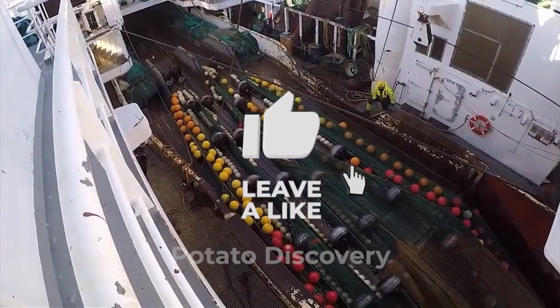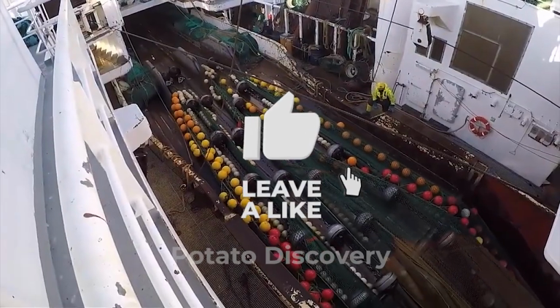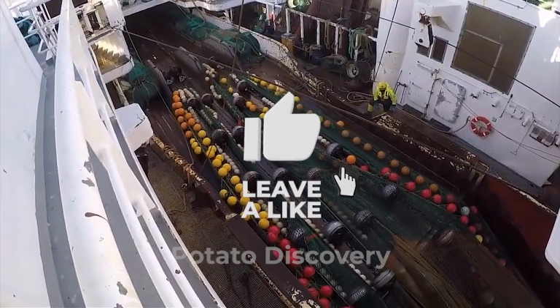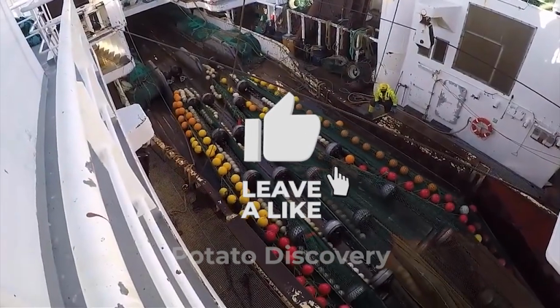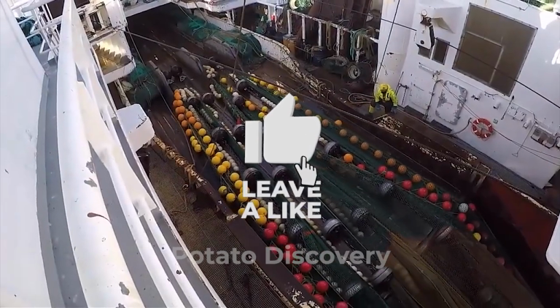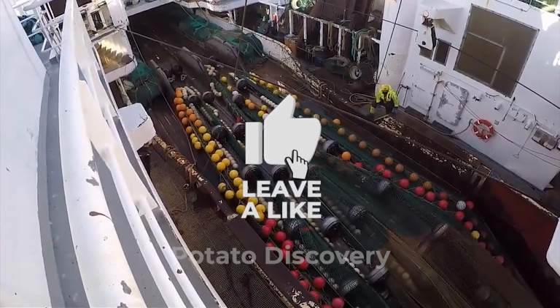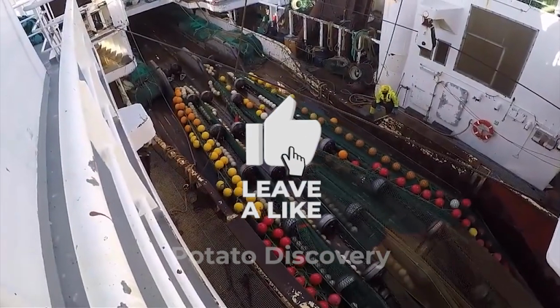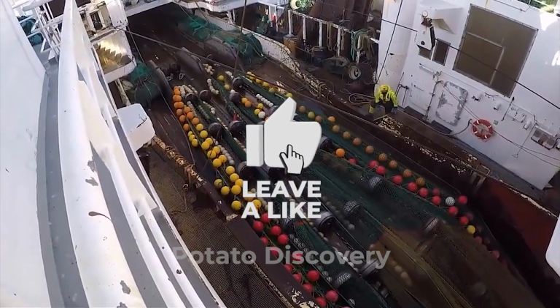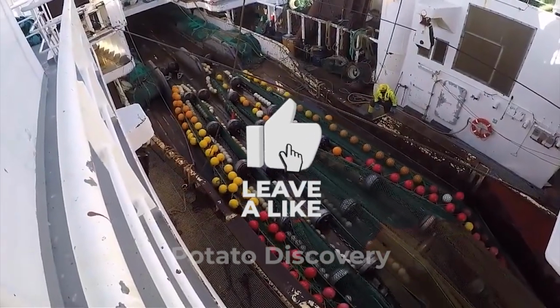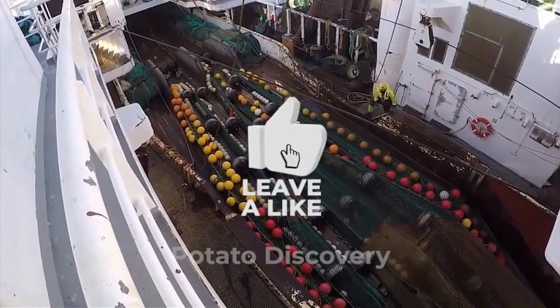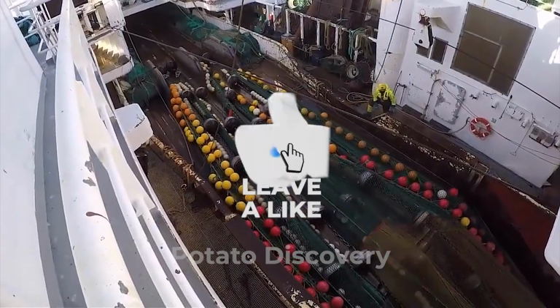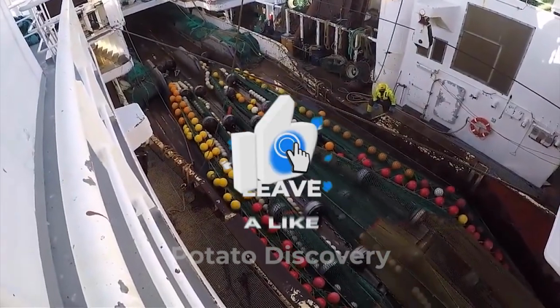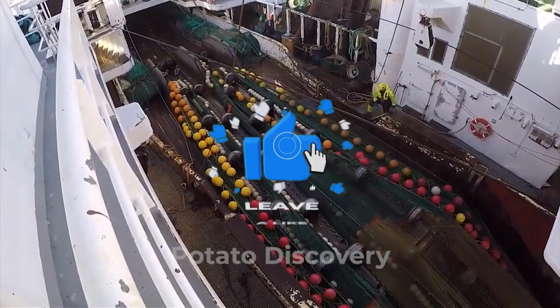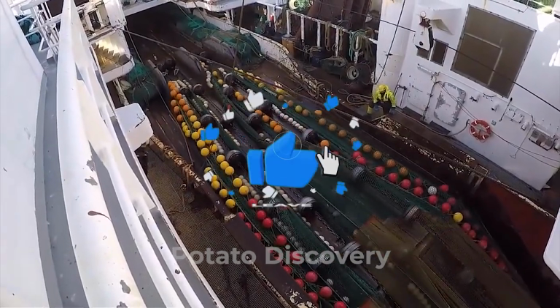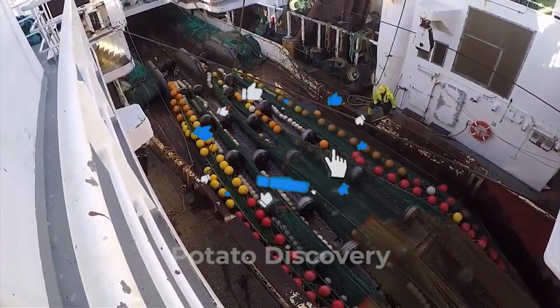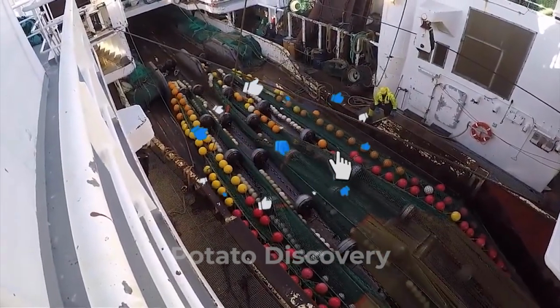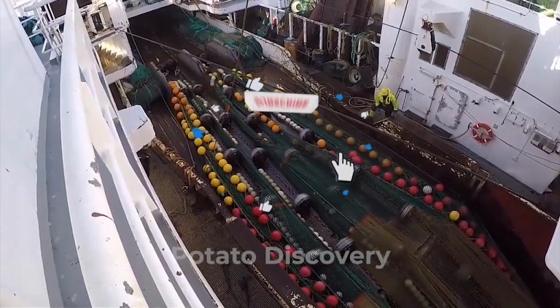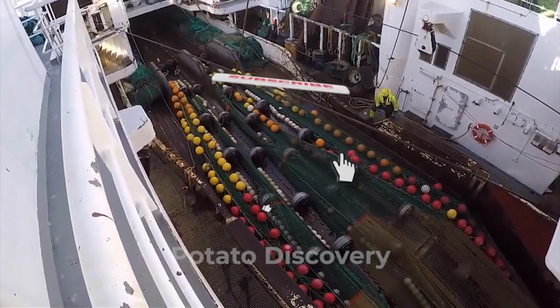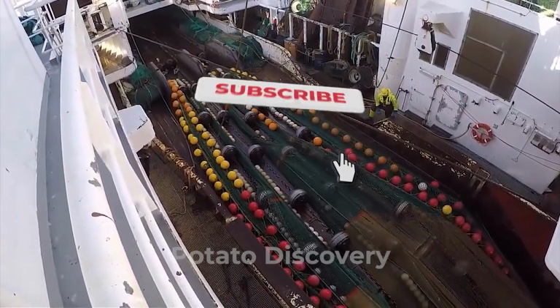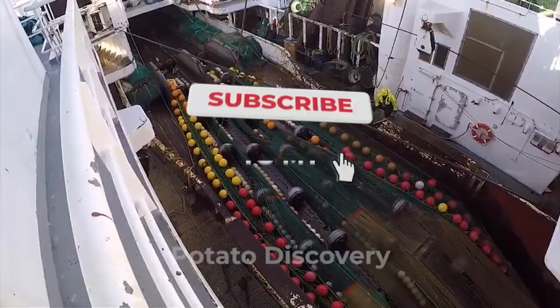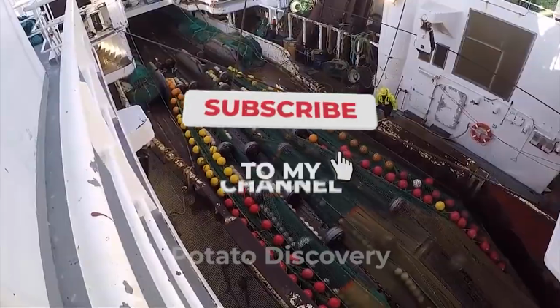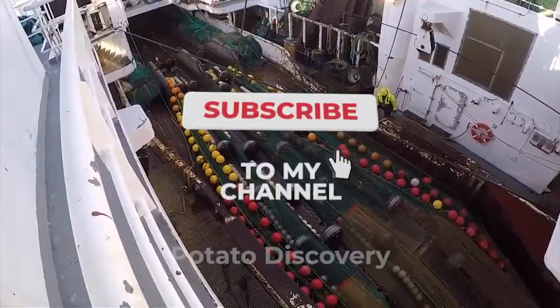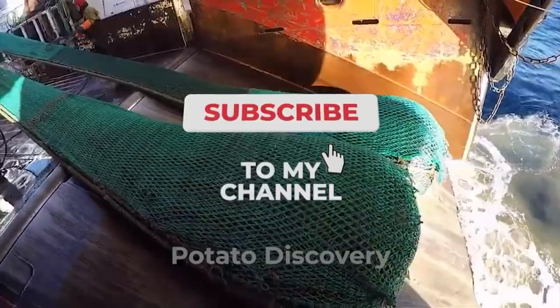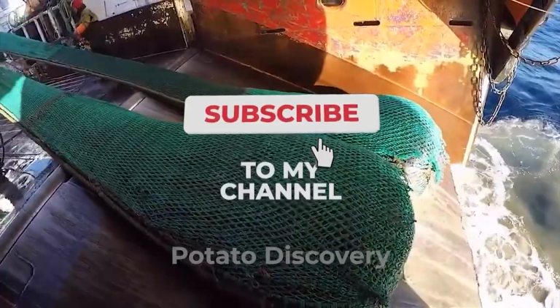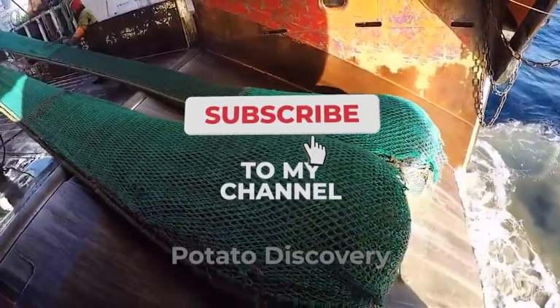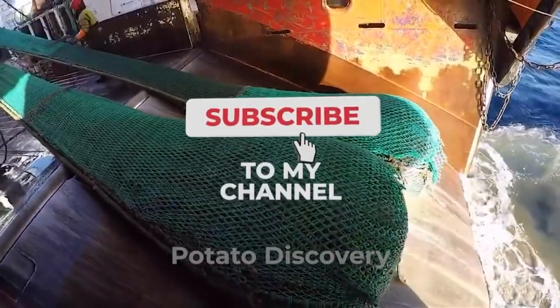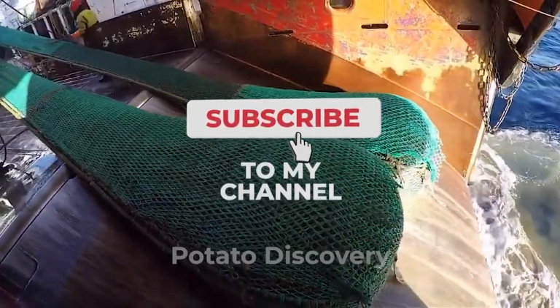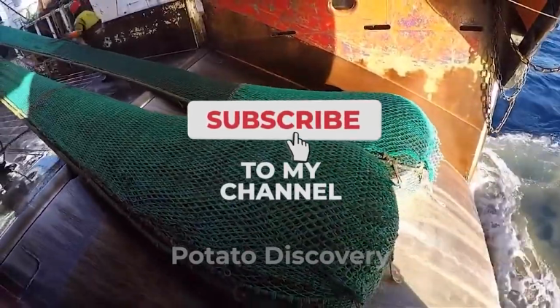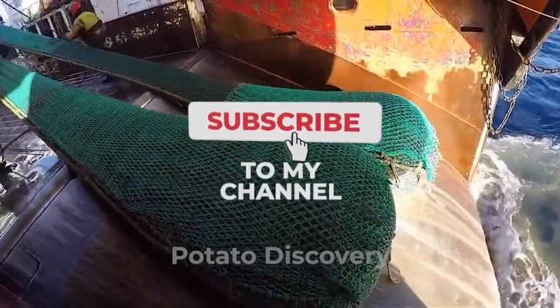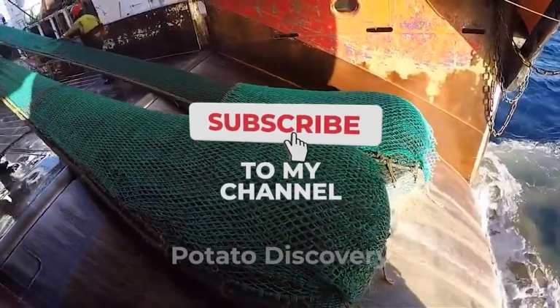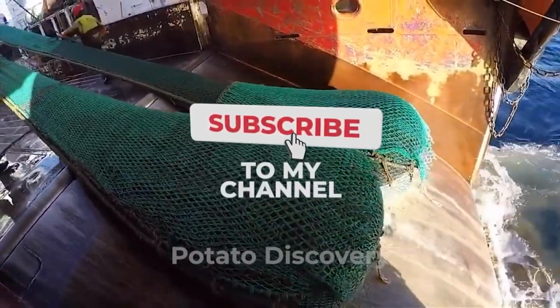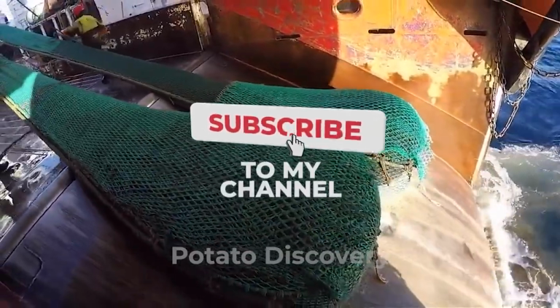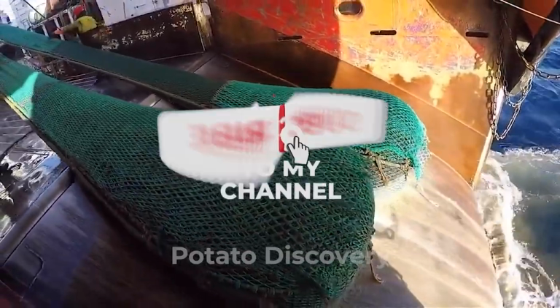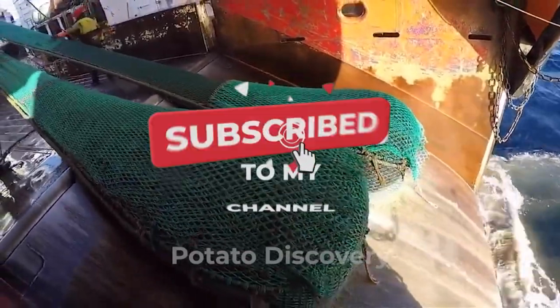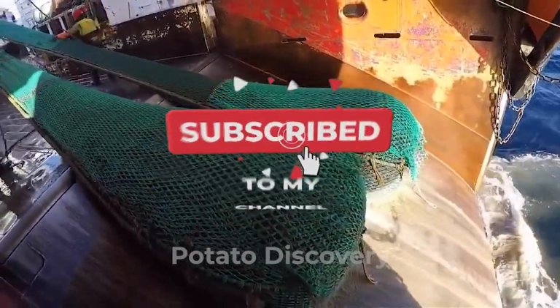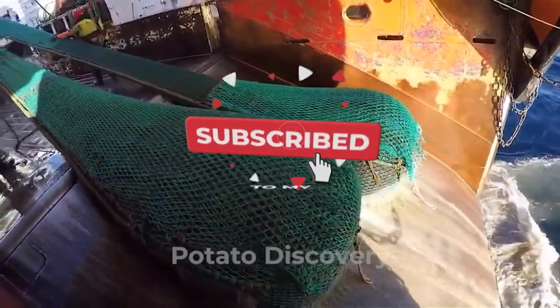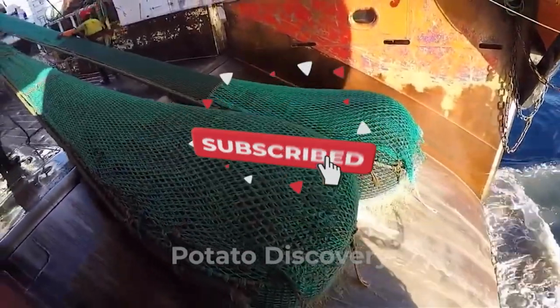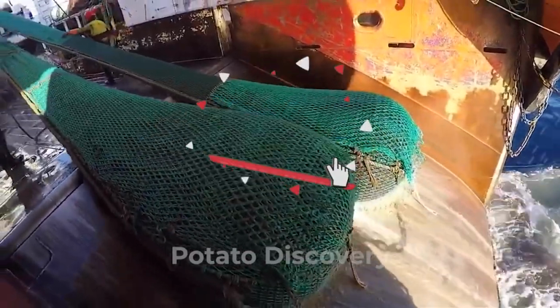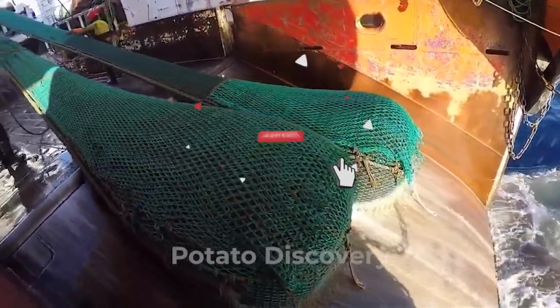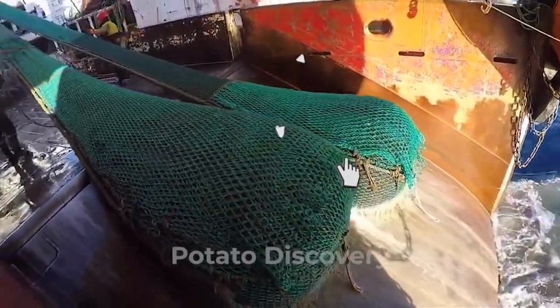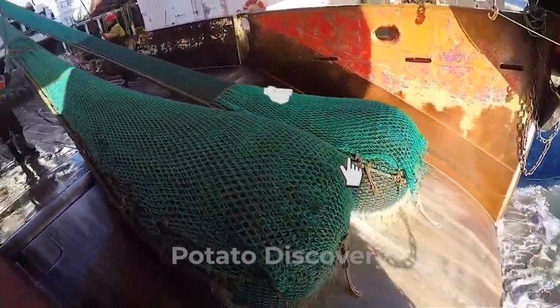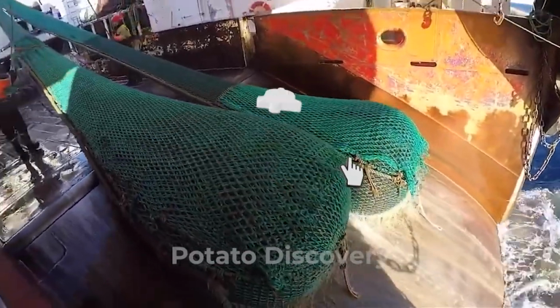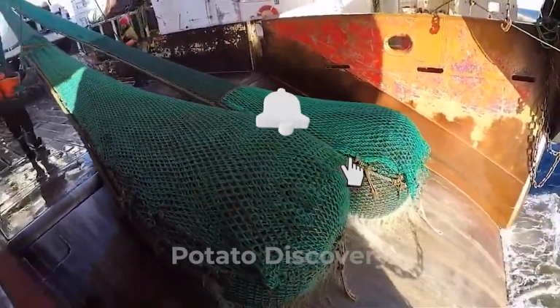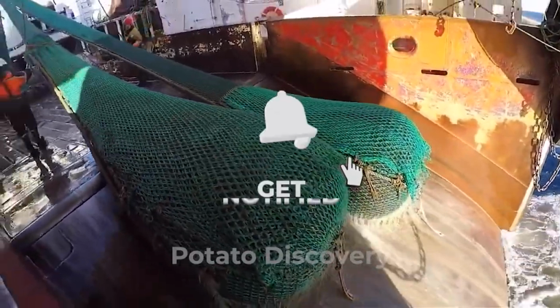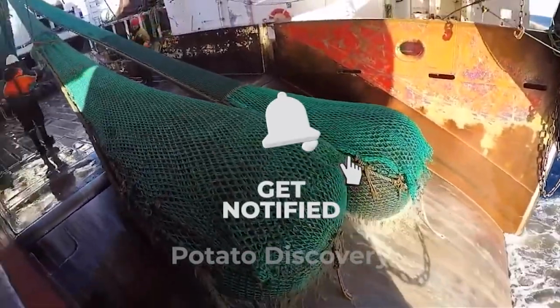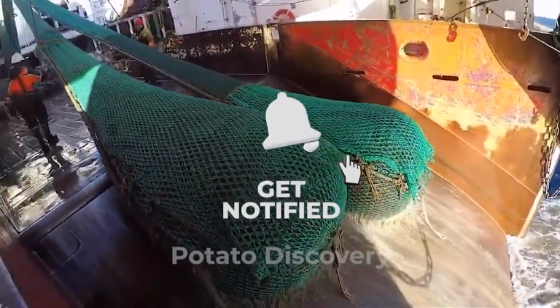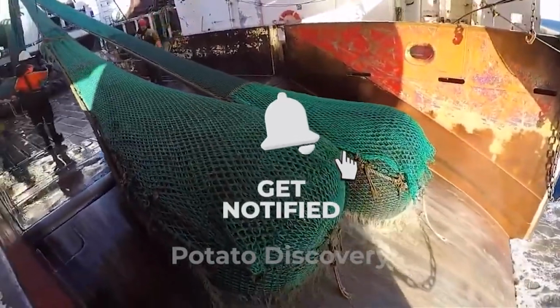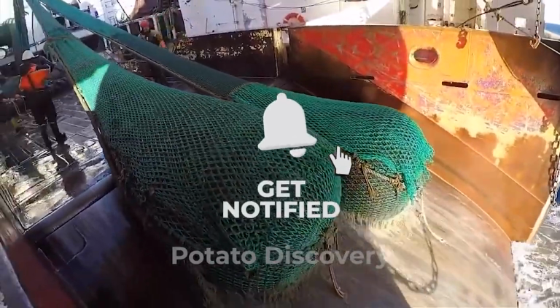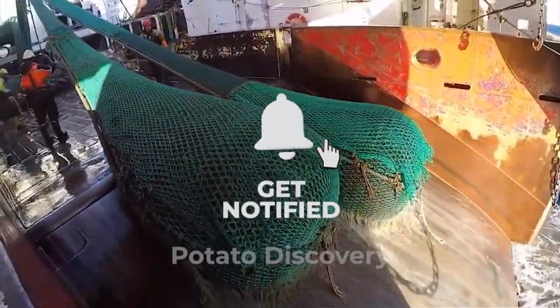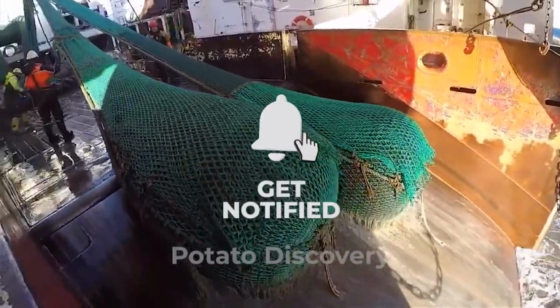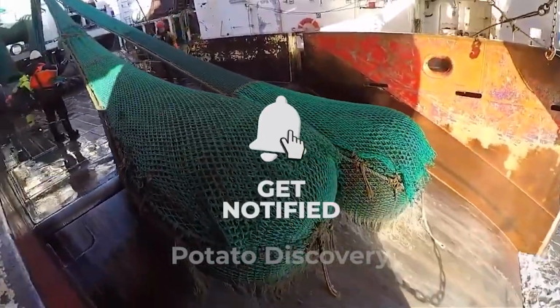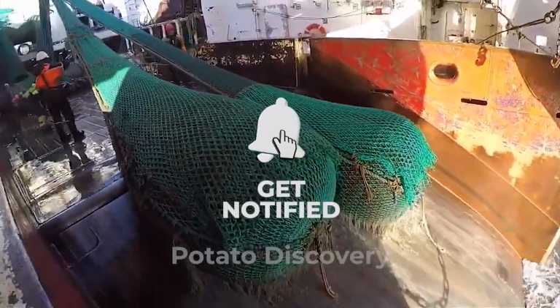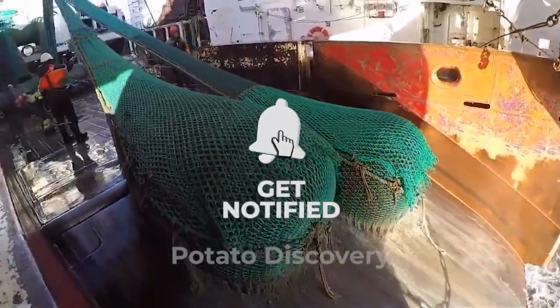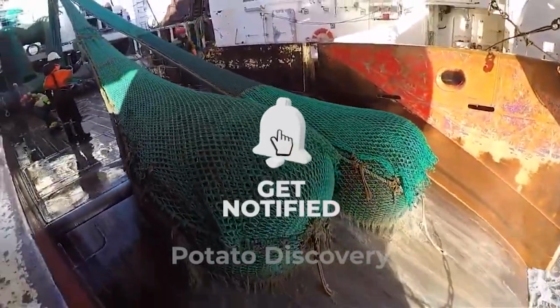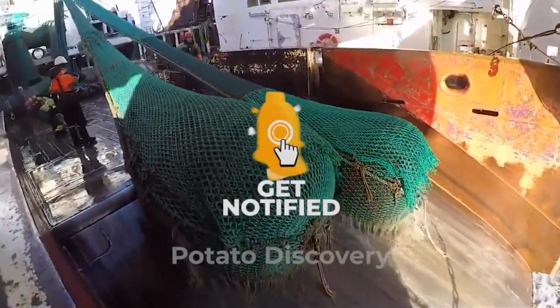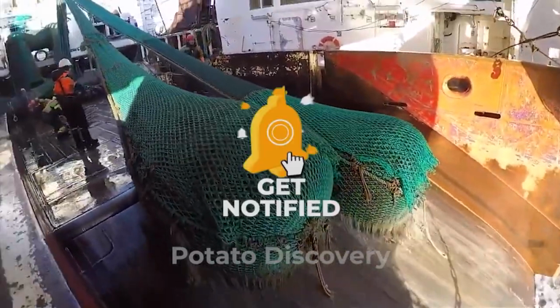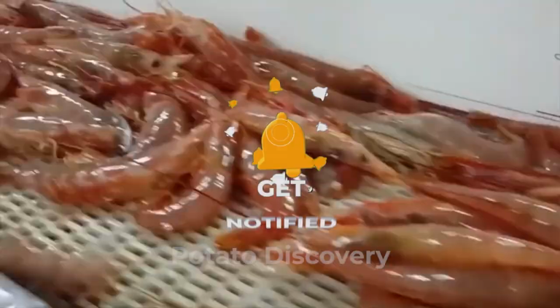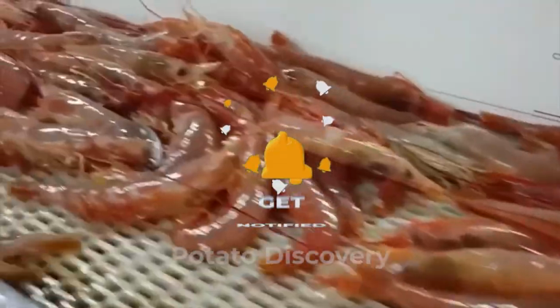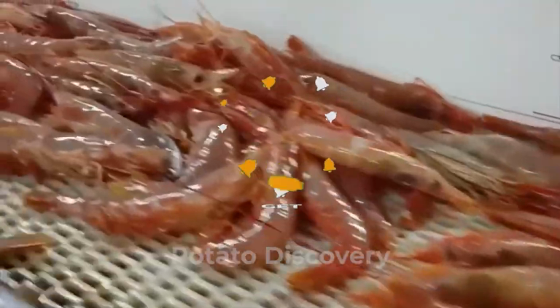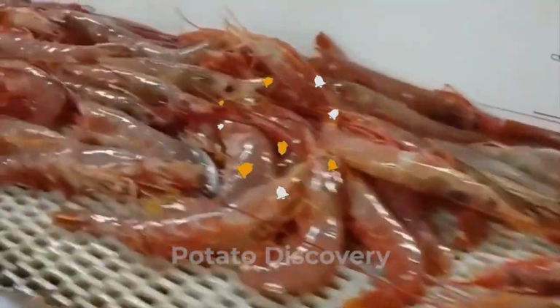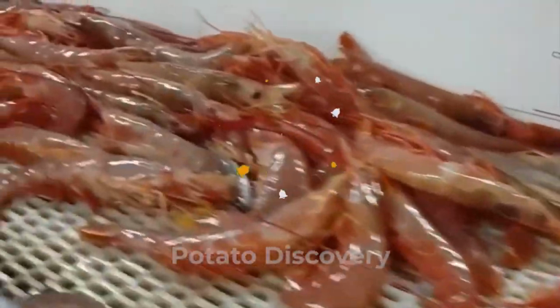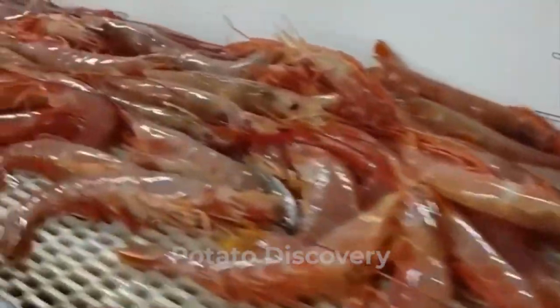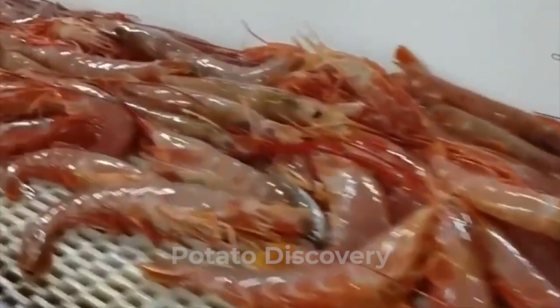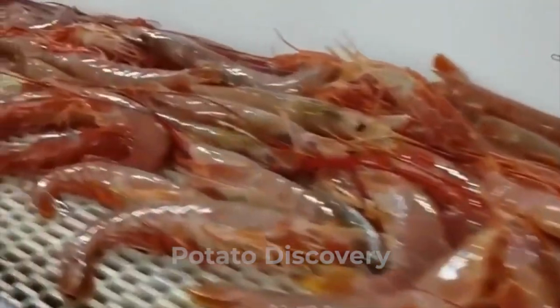Watch till the end, subscribe, and click the bell button on our channel to see how shrimp are caught and processed. Enjoy!